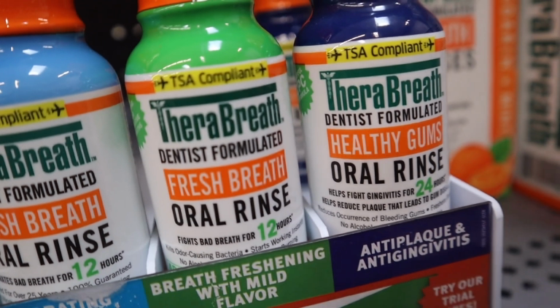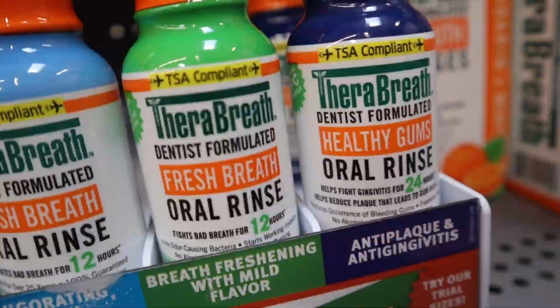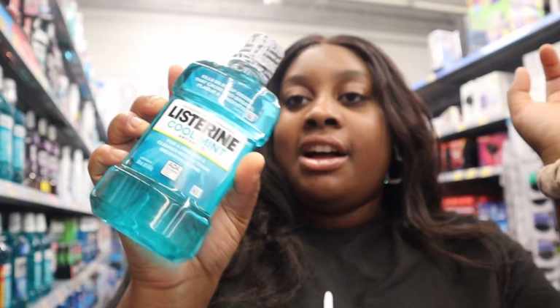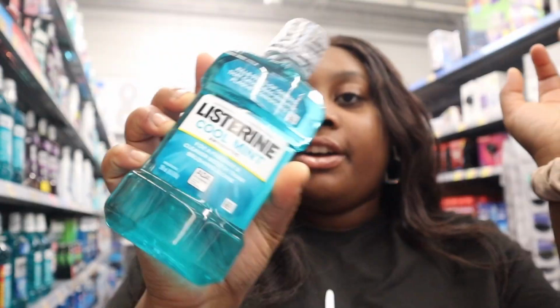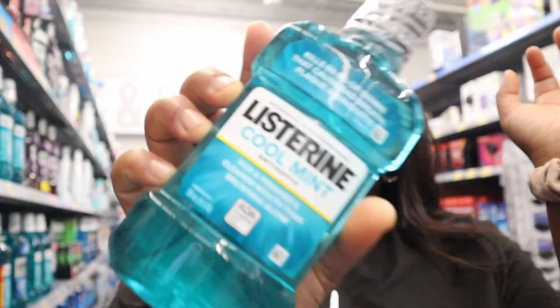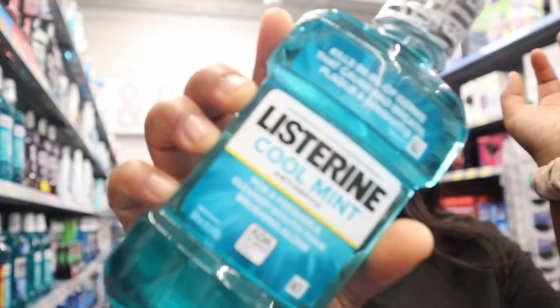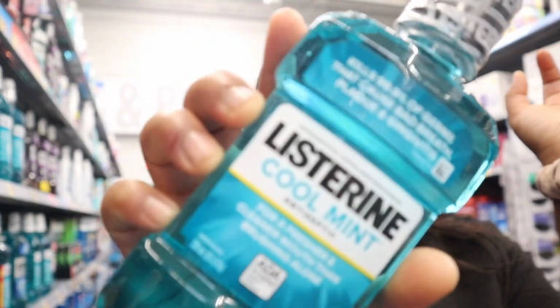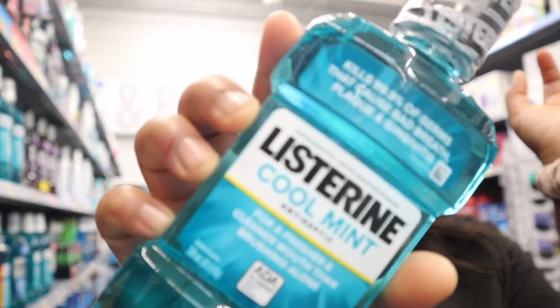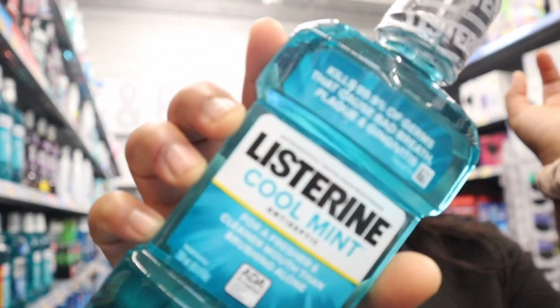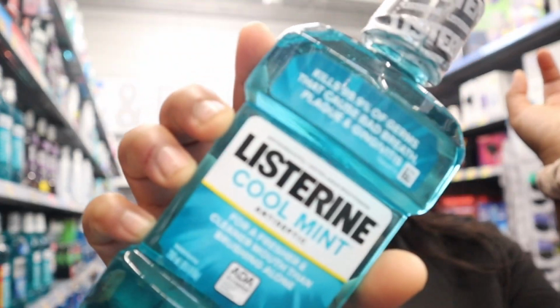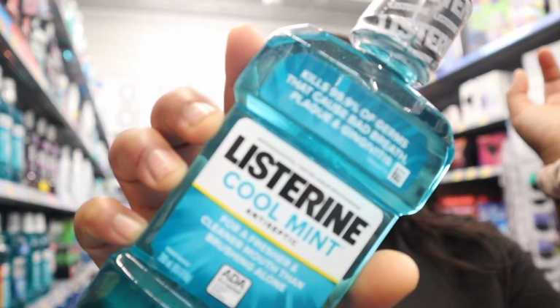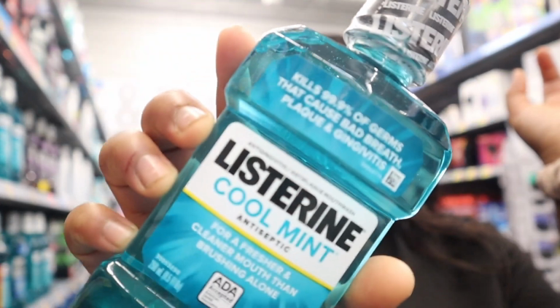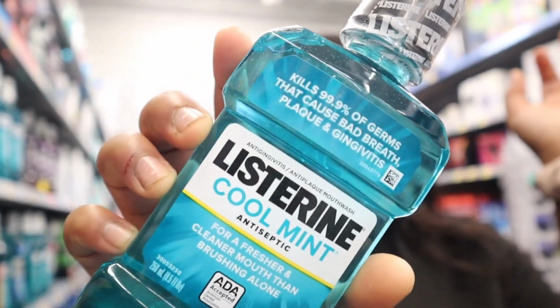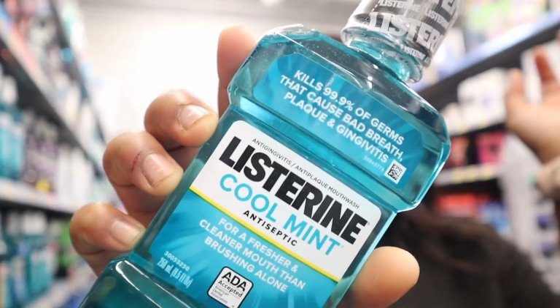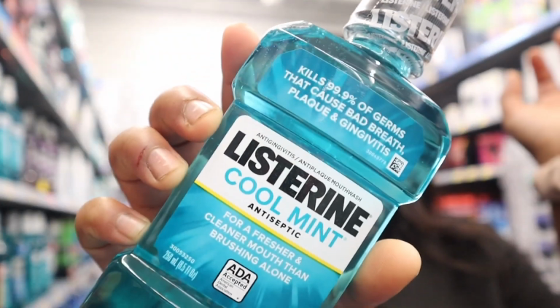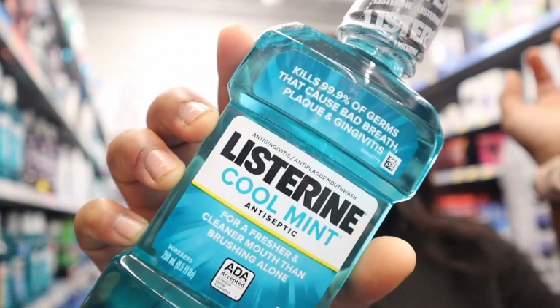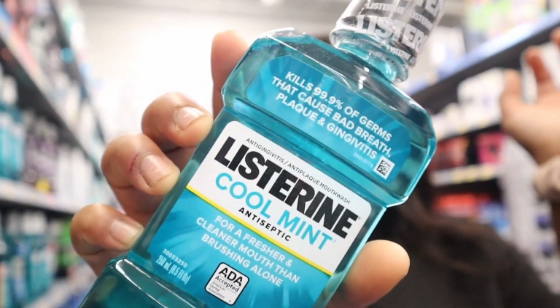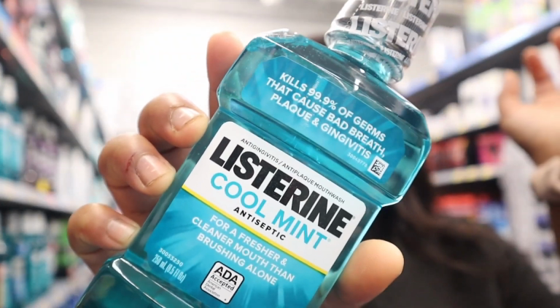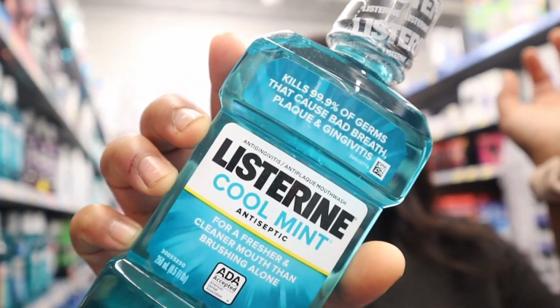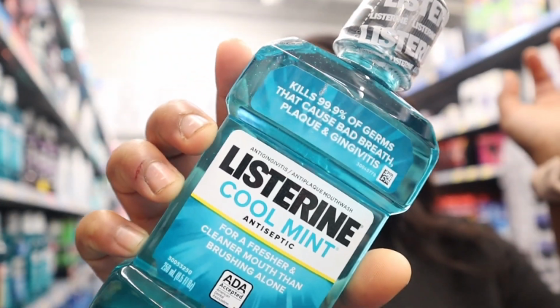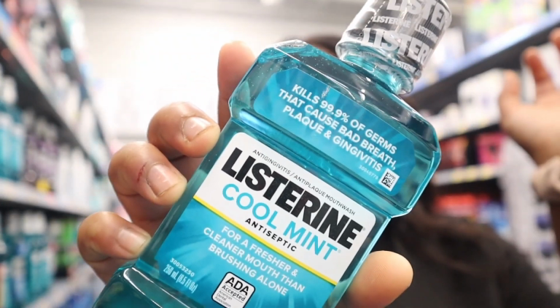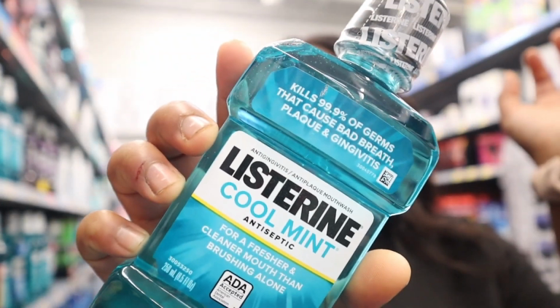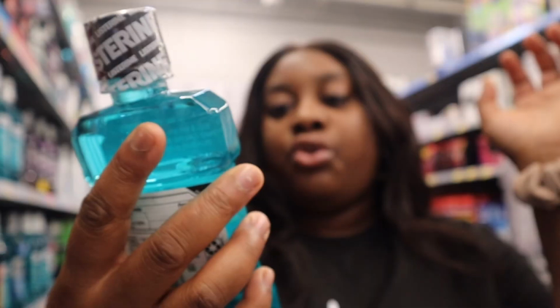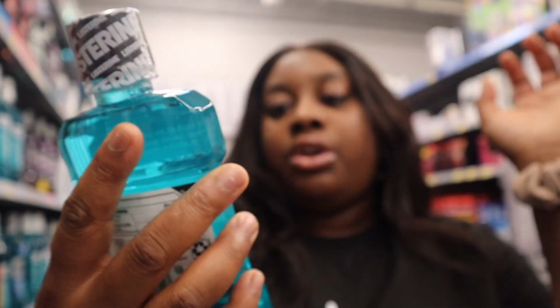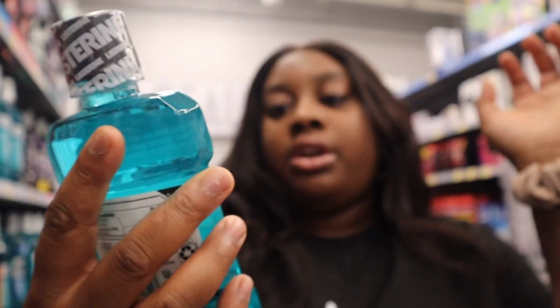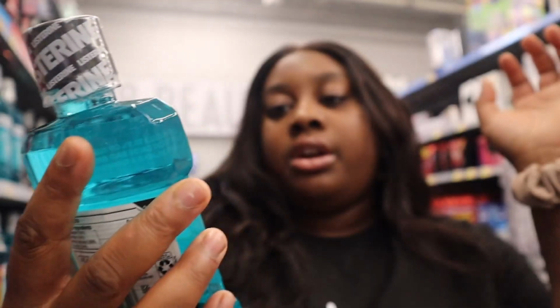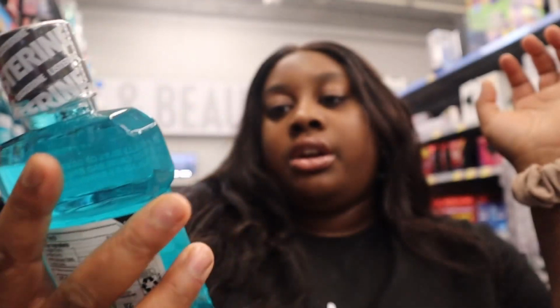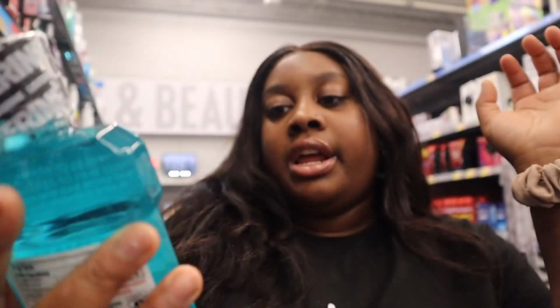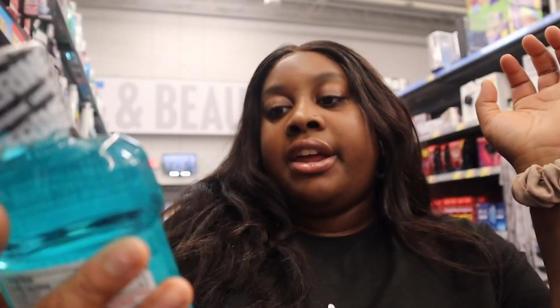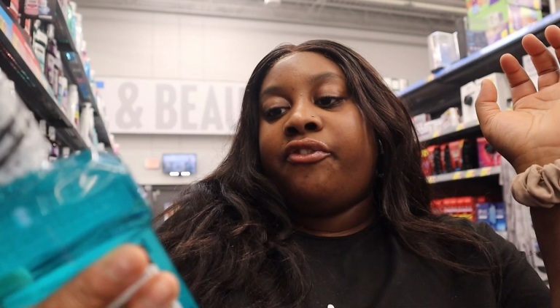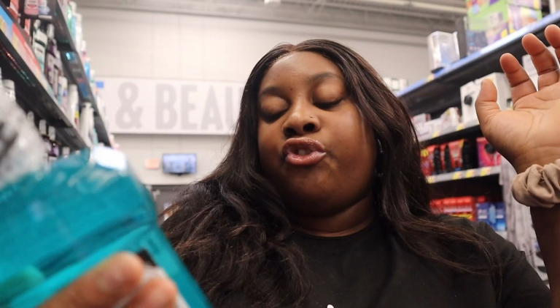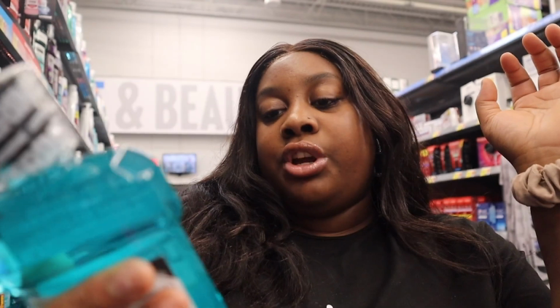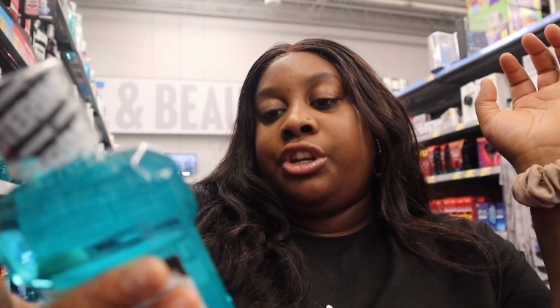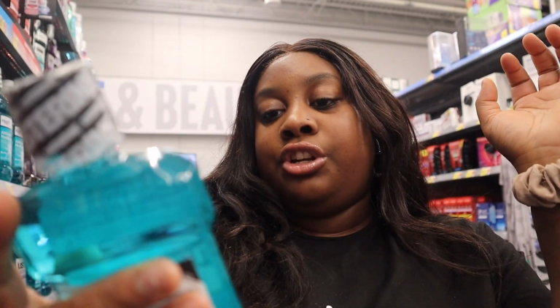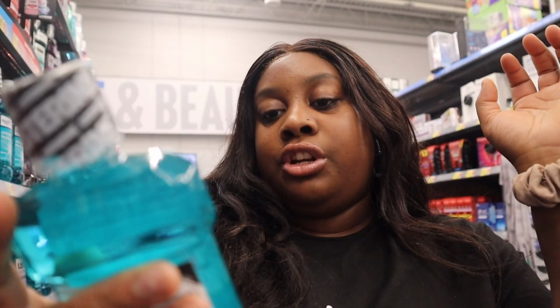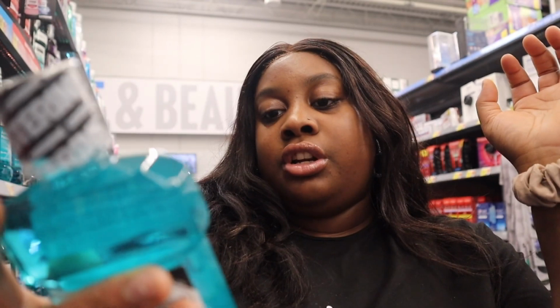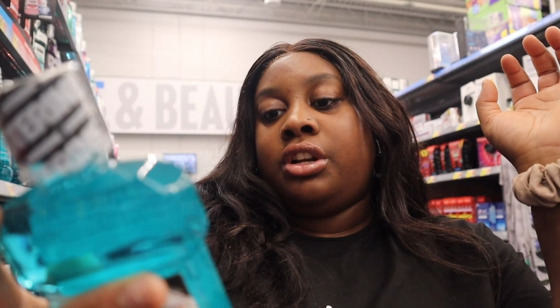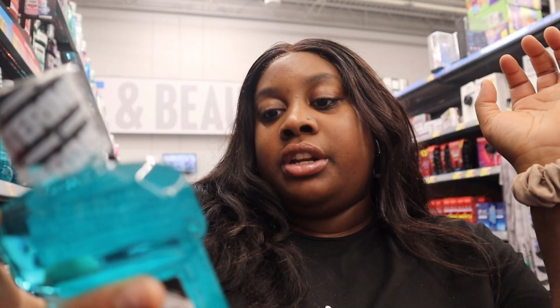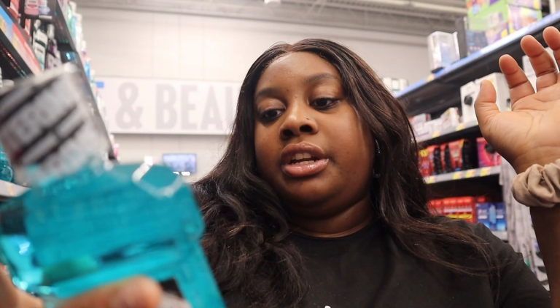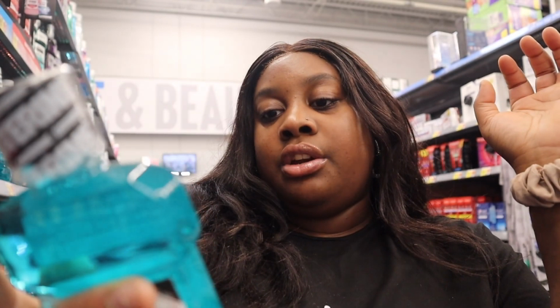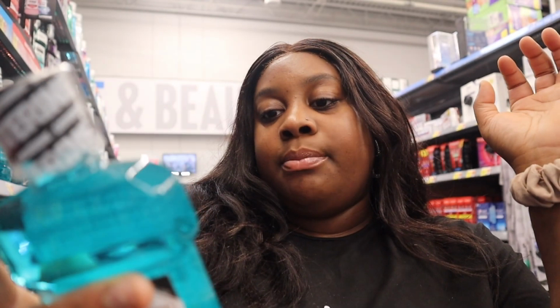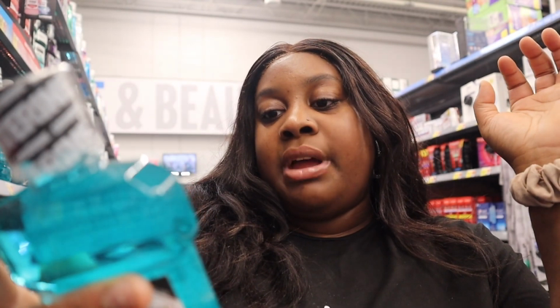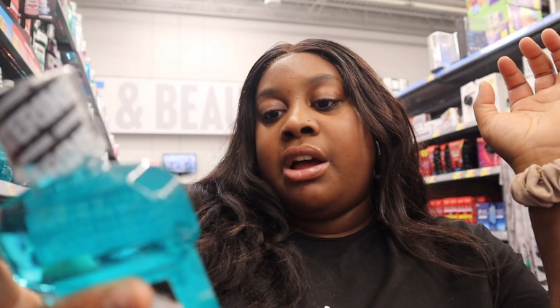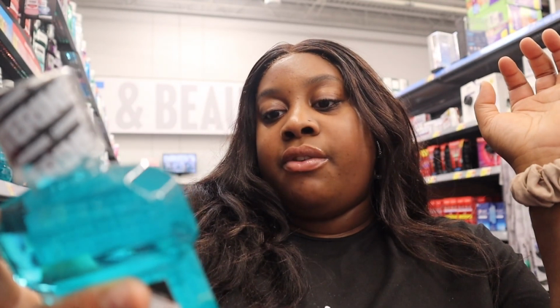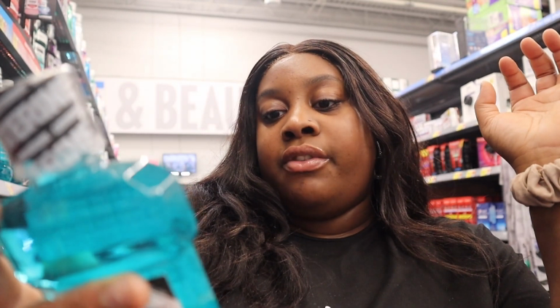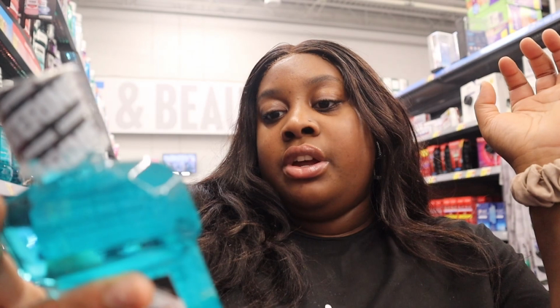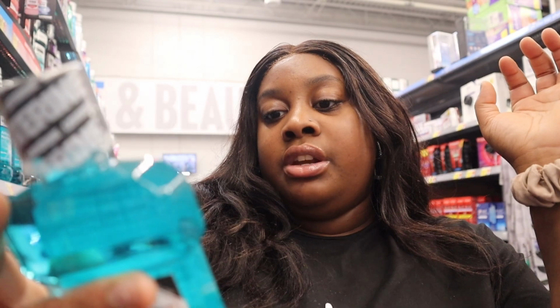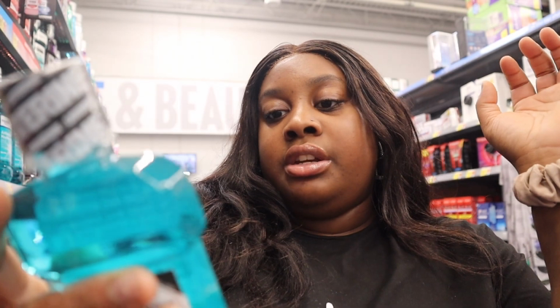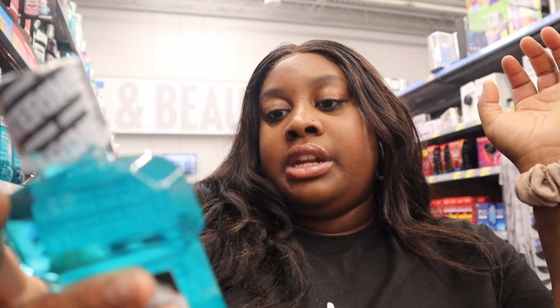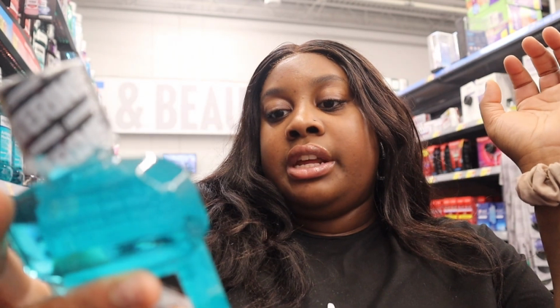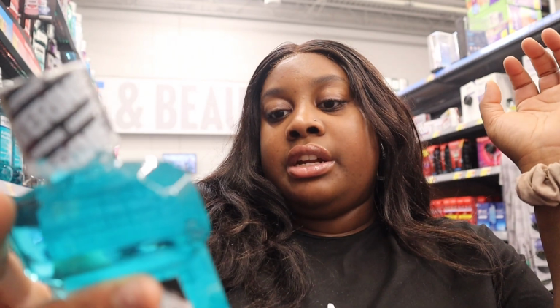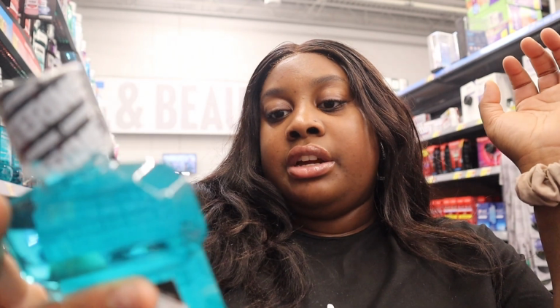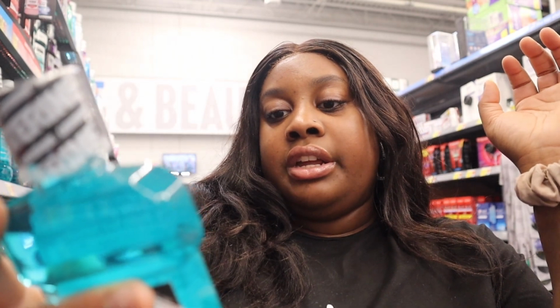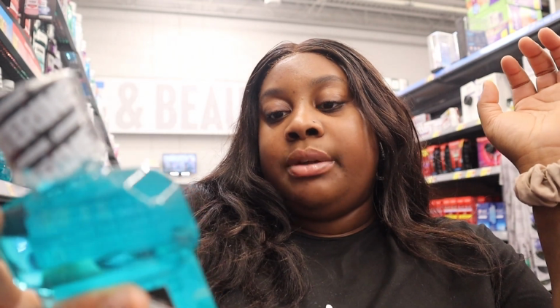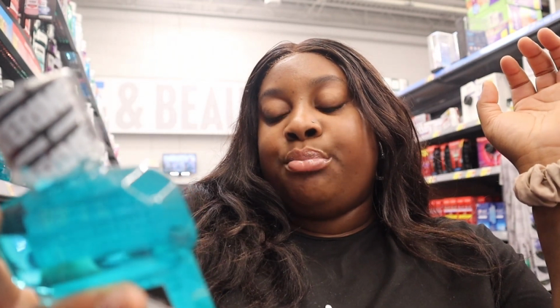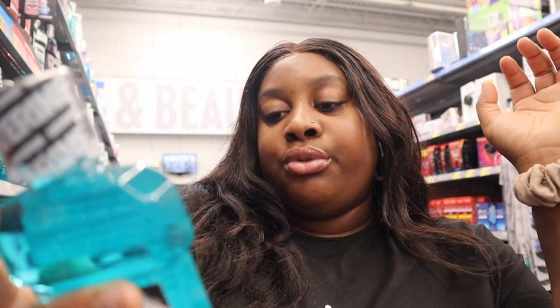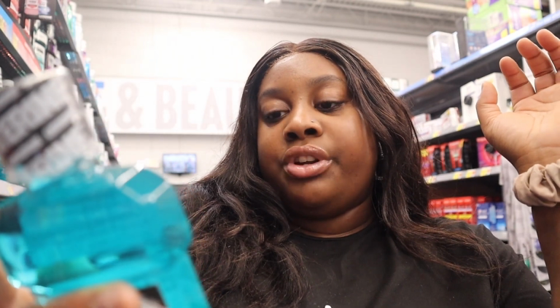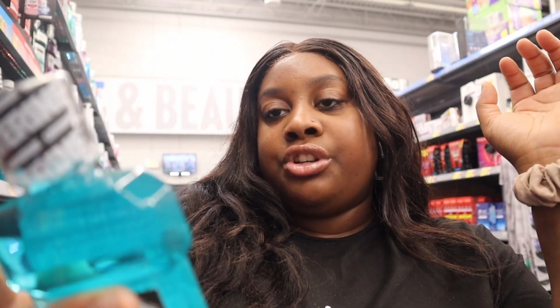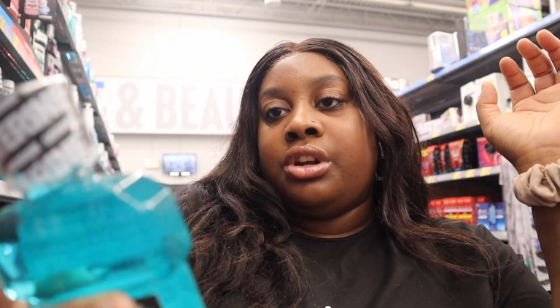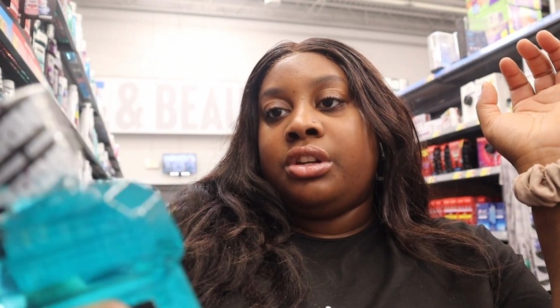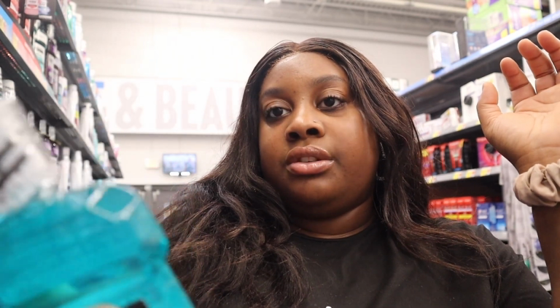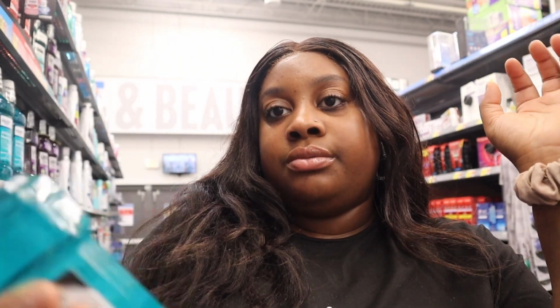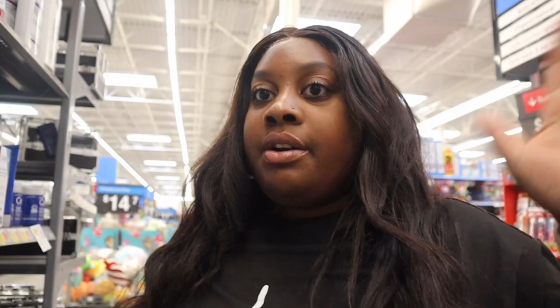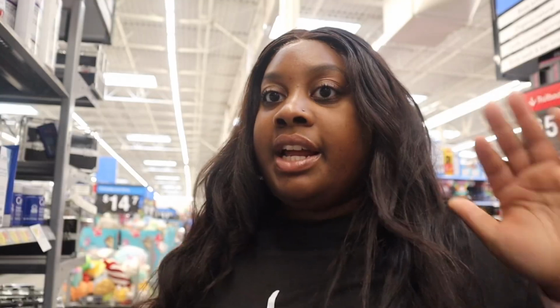Okay, so I found the mouthwash that I want — for a fresher, cleaner mouth than a brush alone.